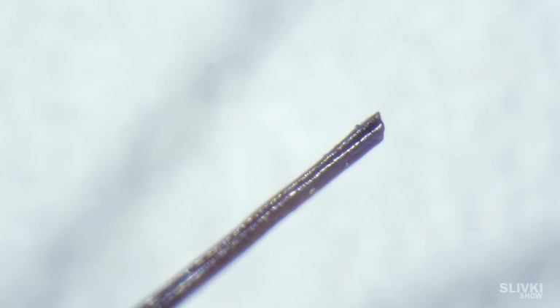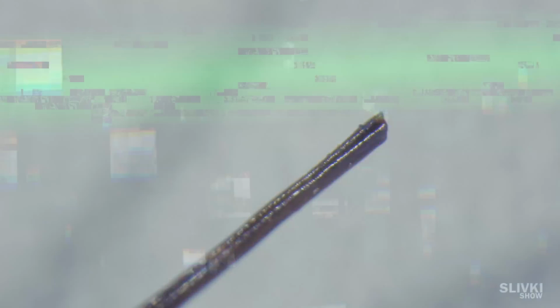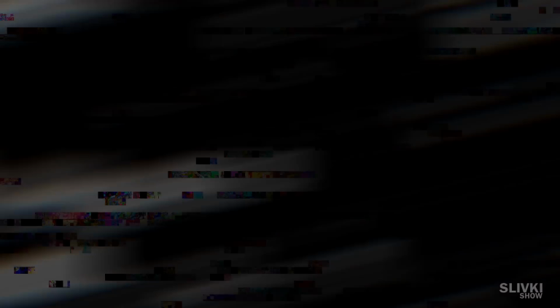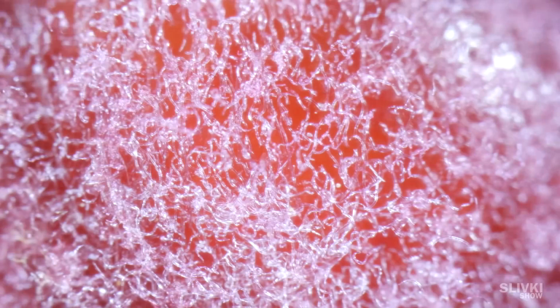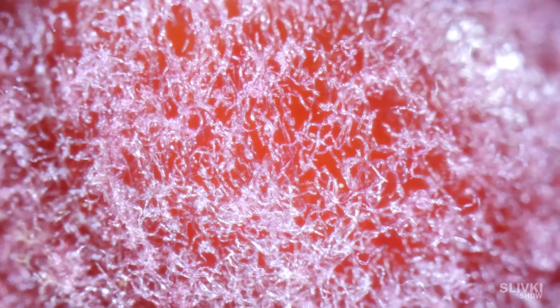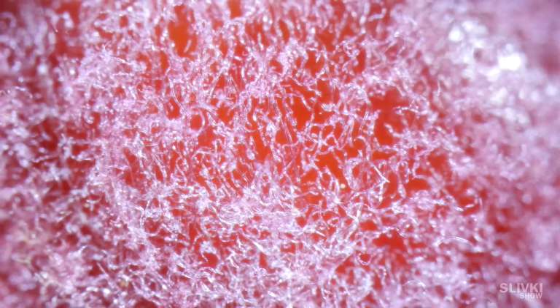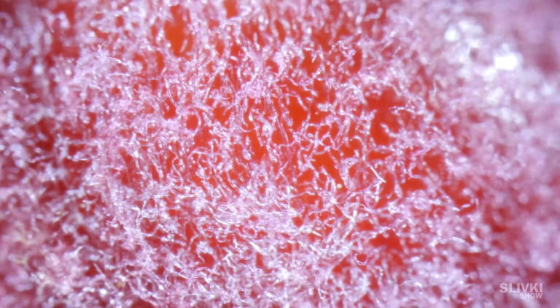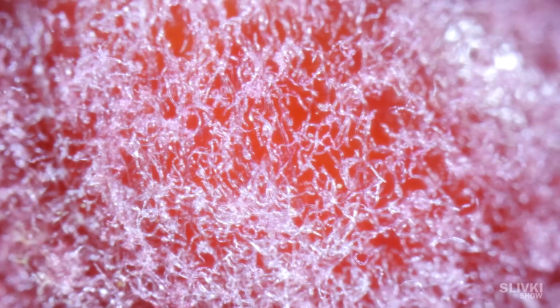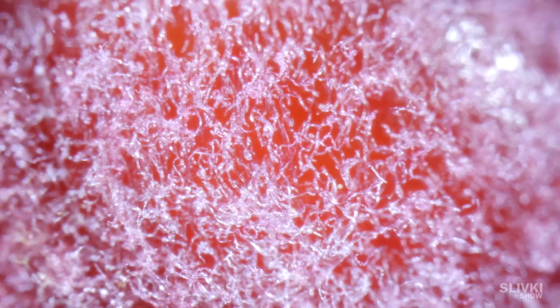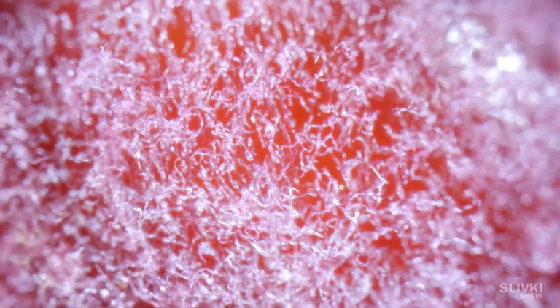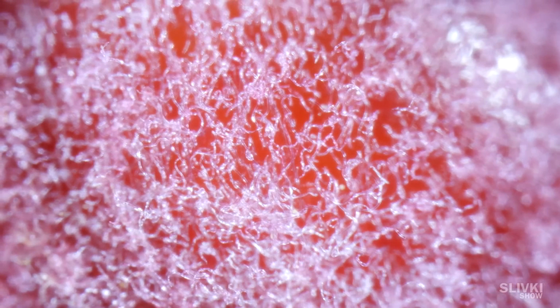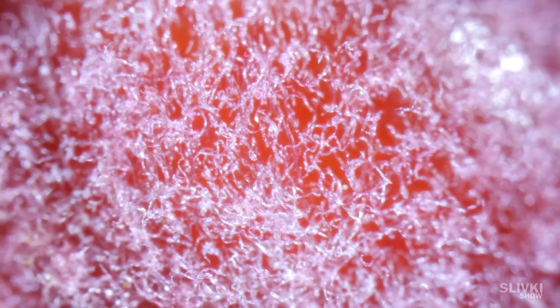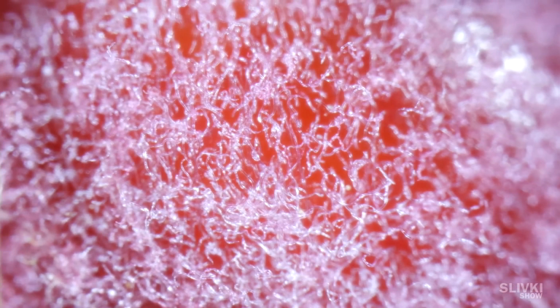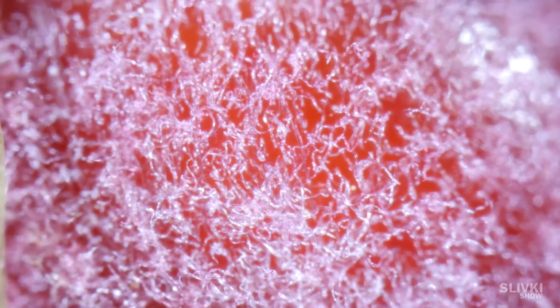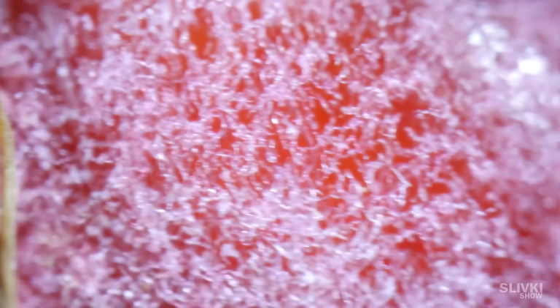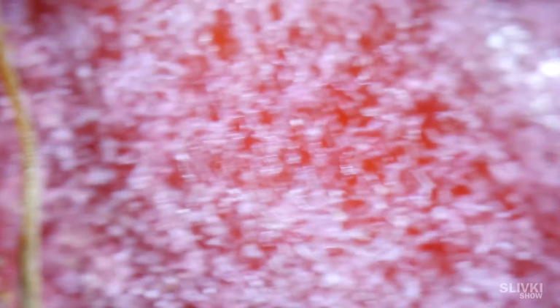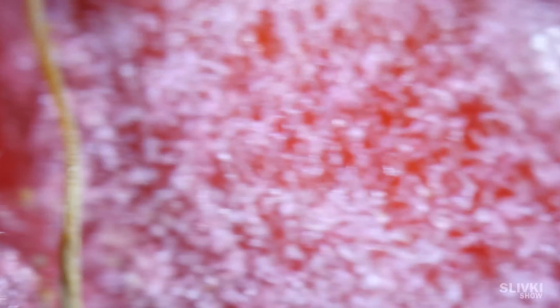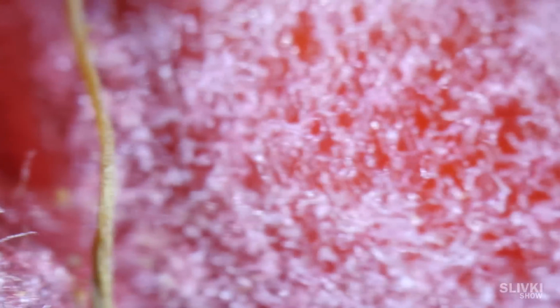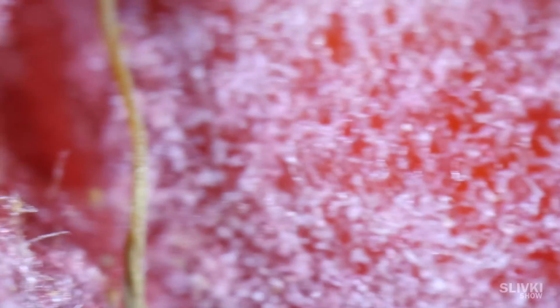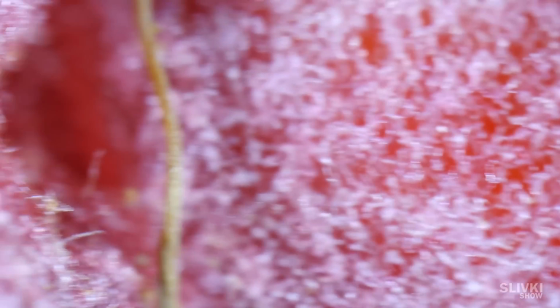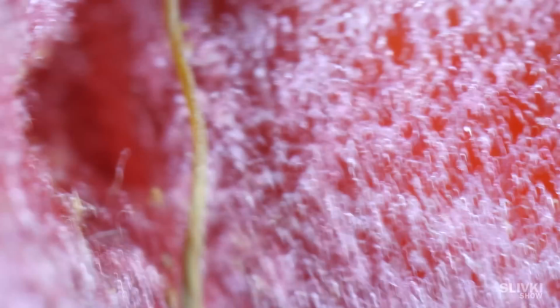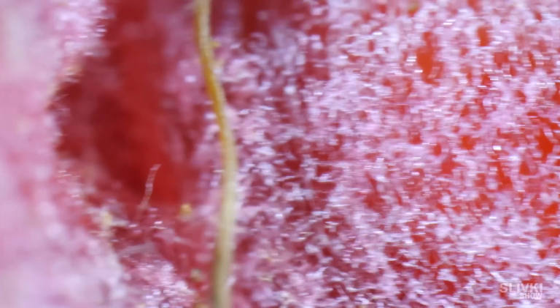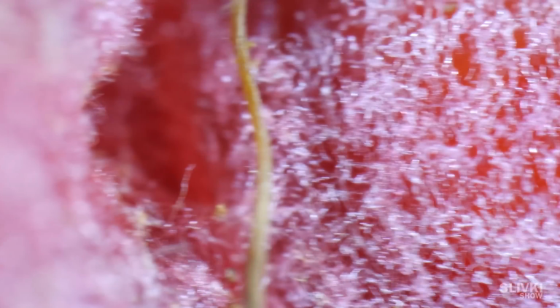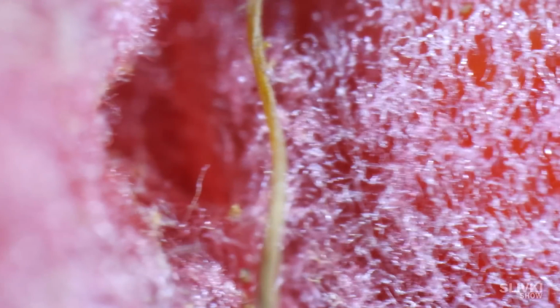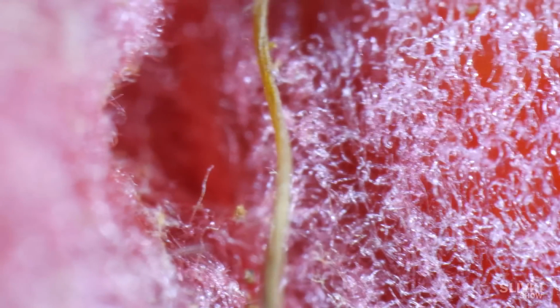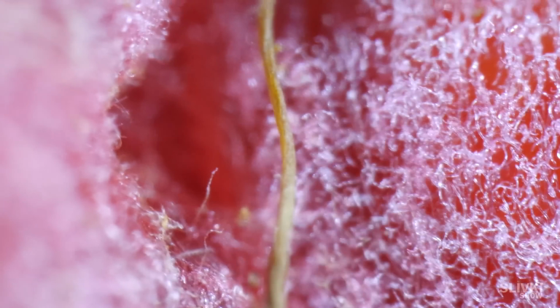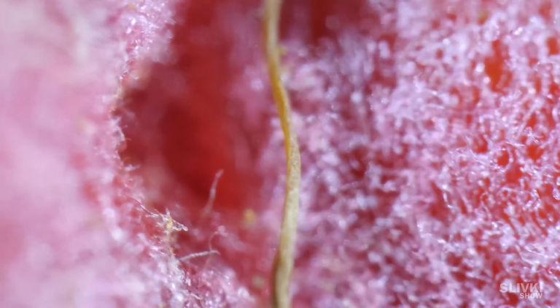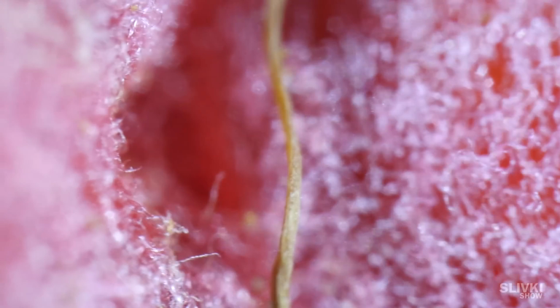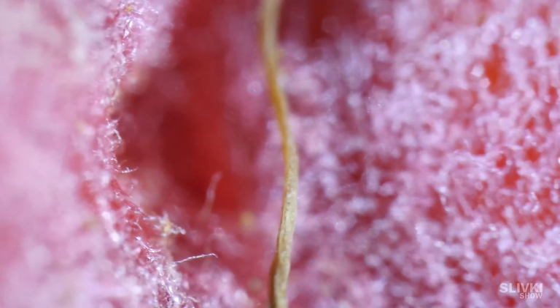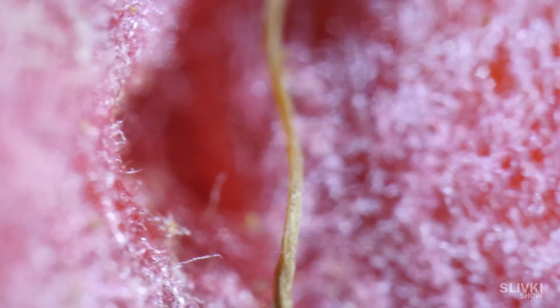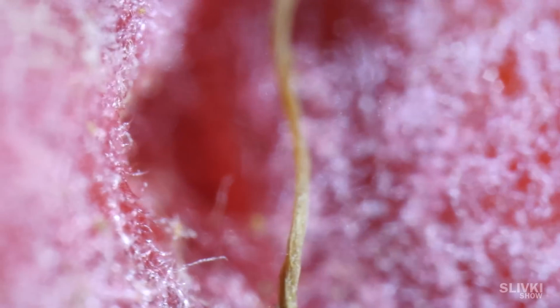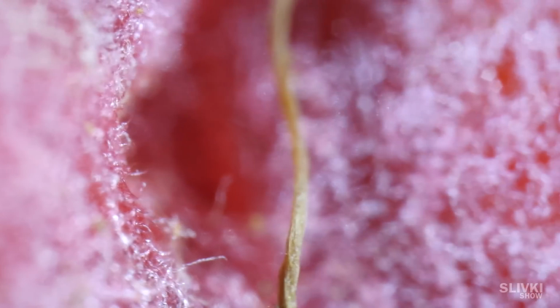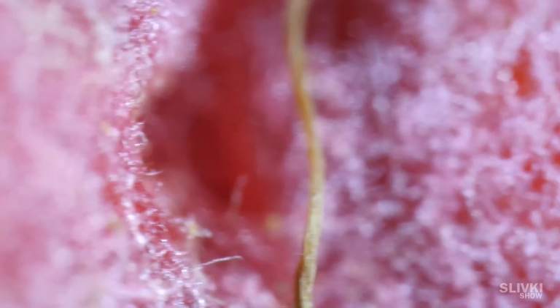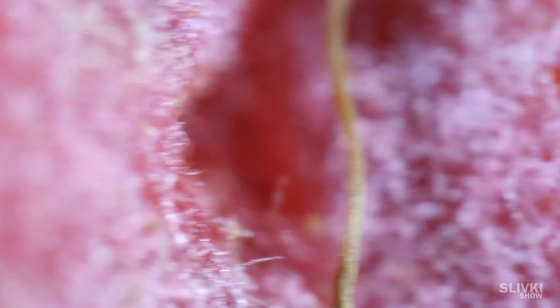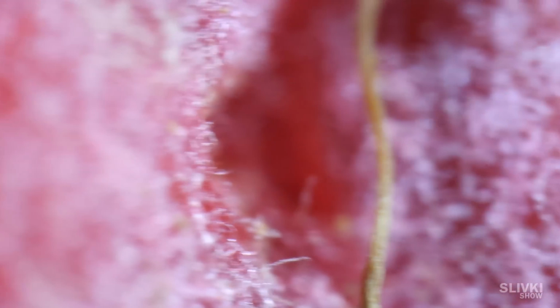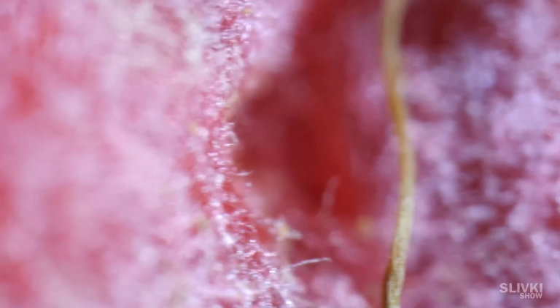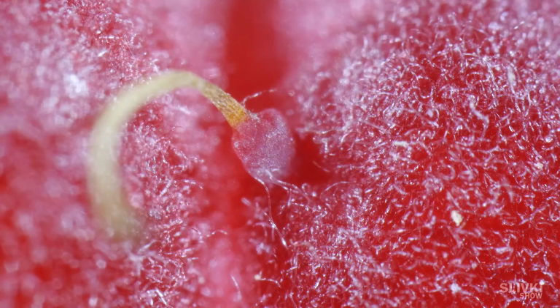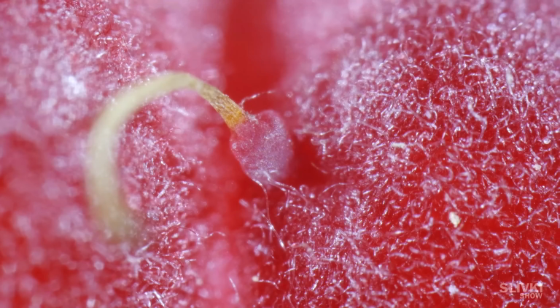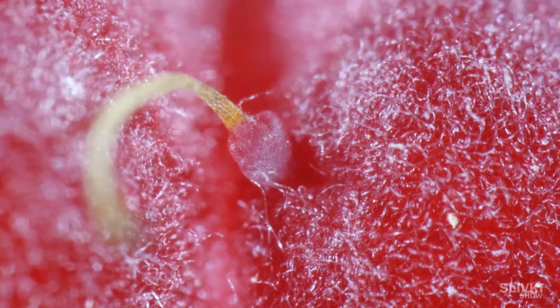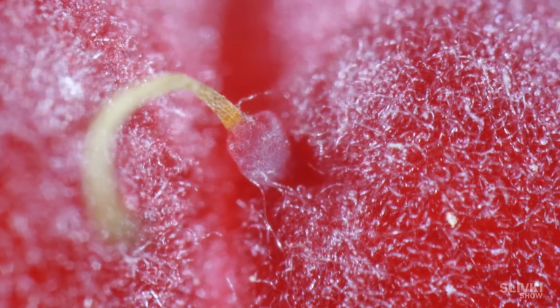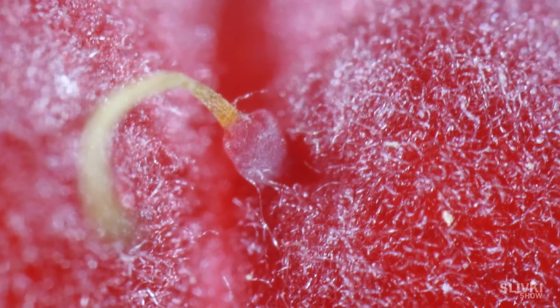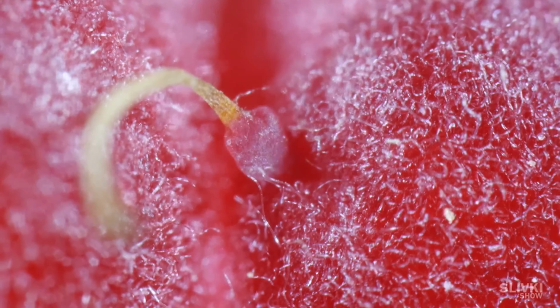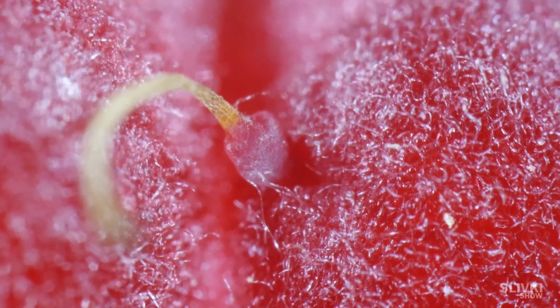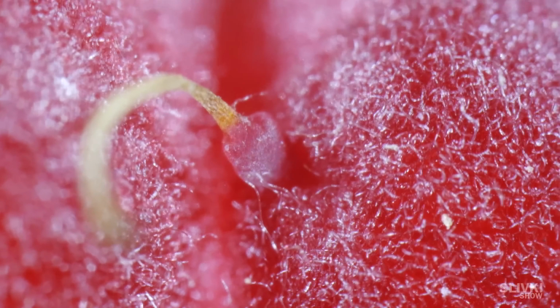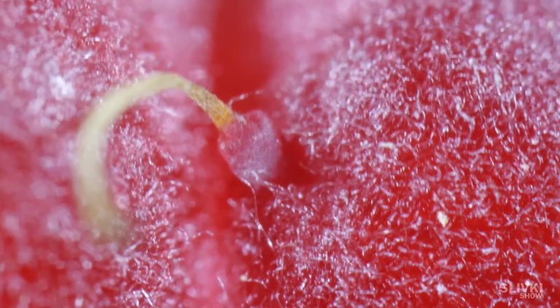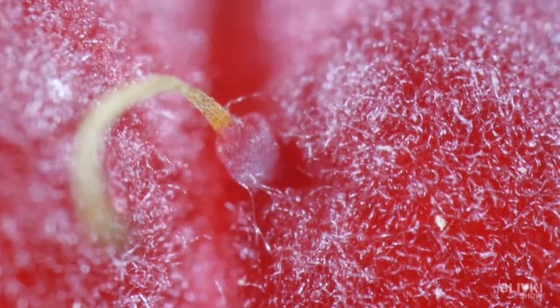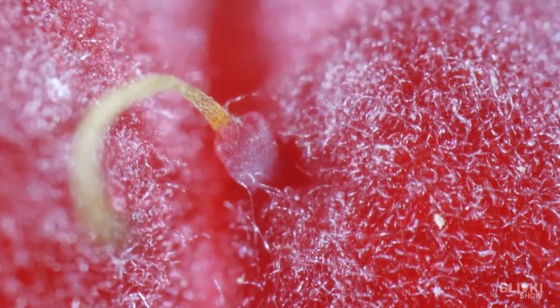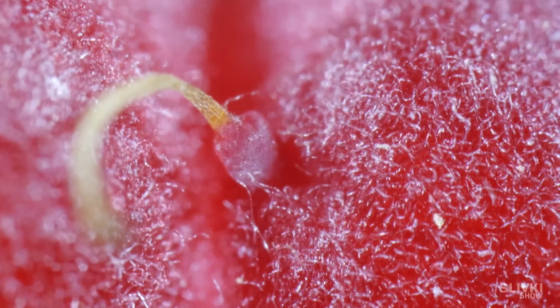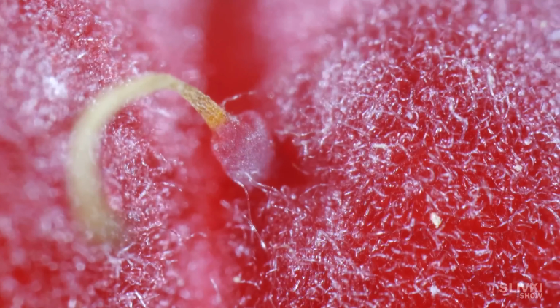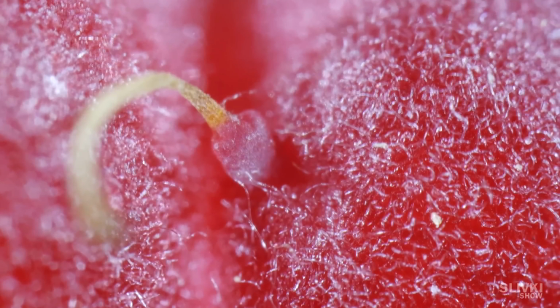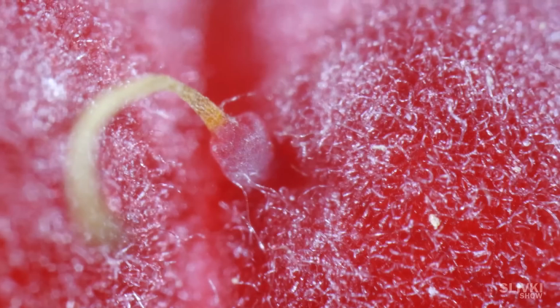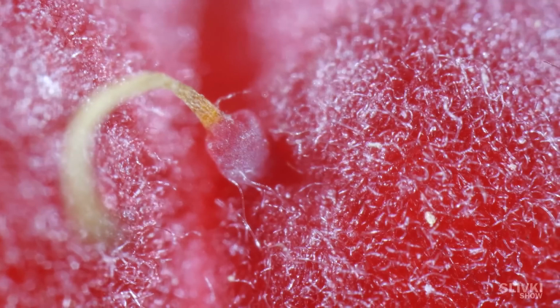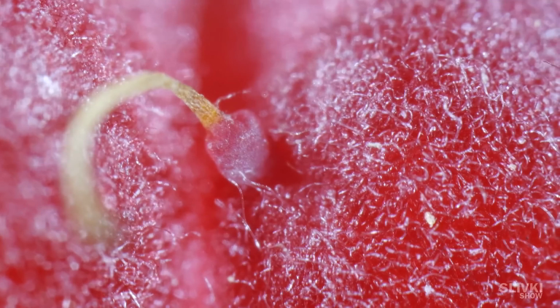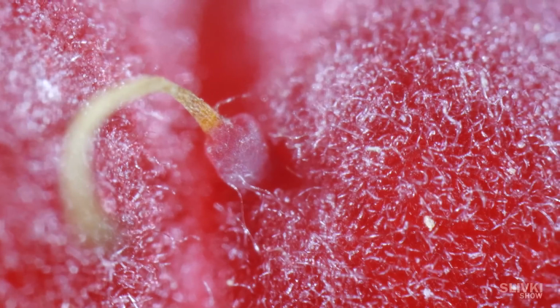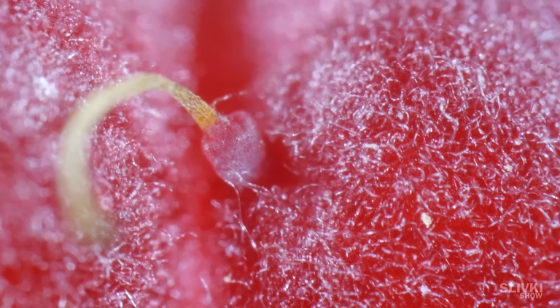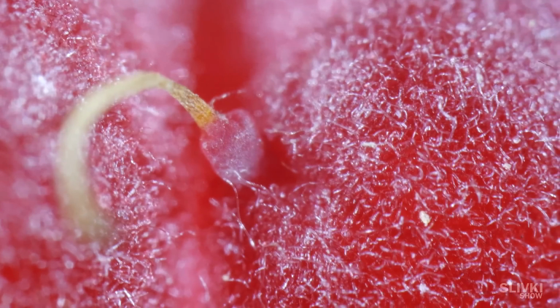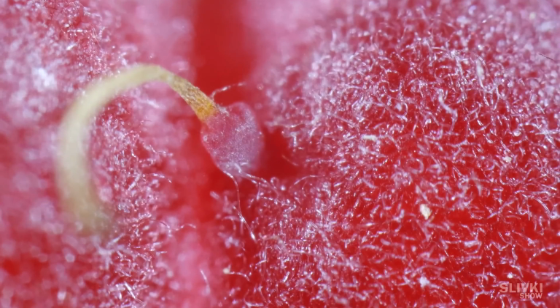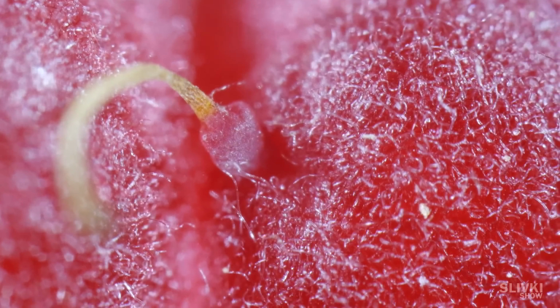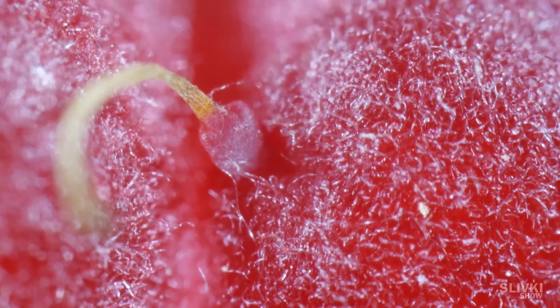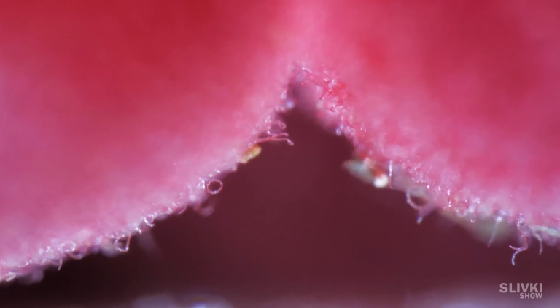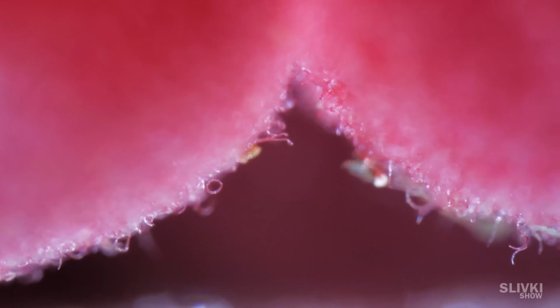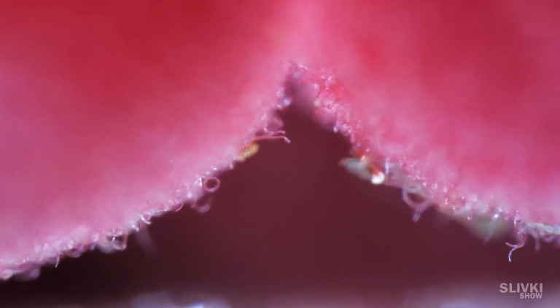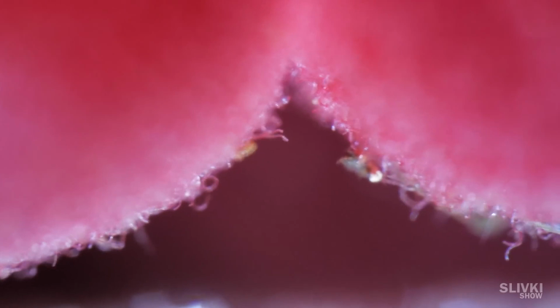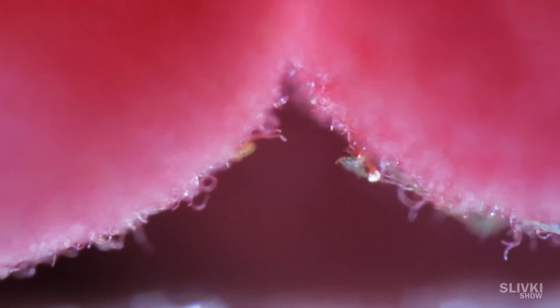It's a surface of a raspberry. I had no idea that it's so hairy.